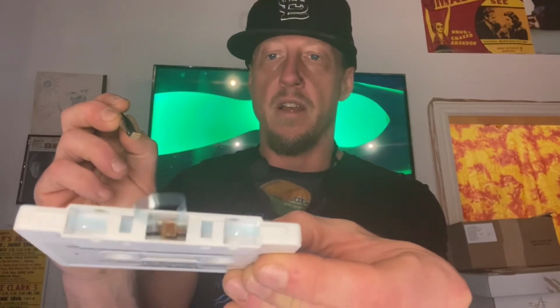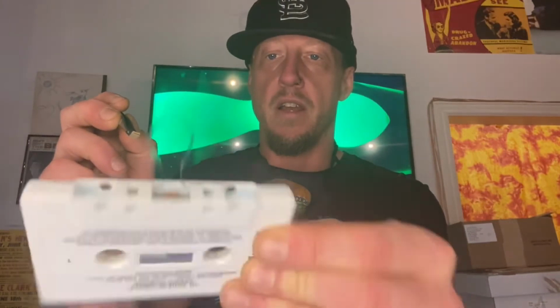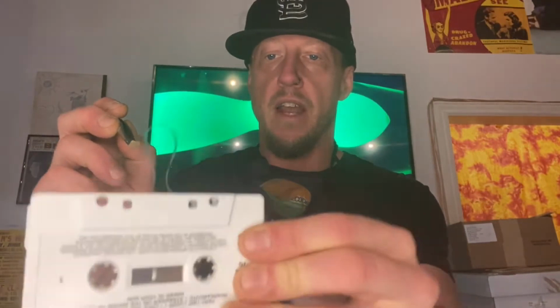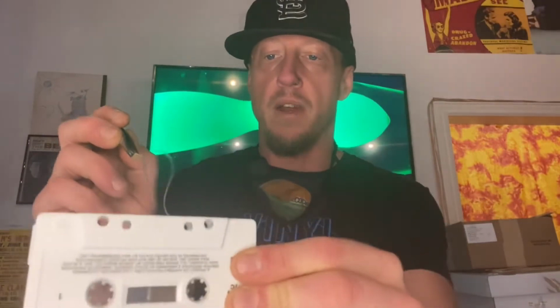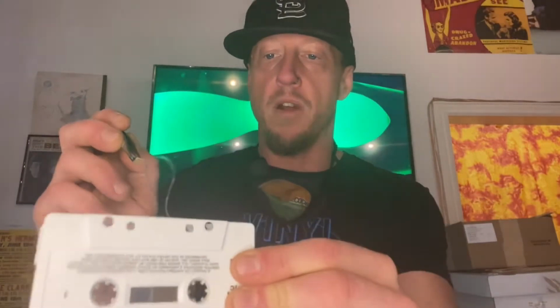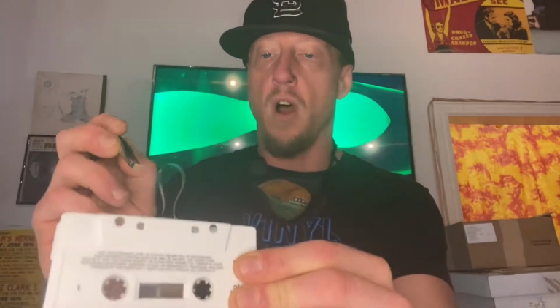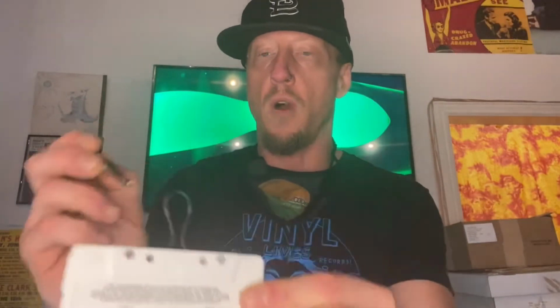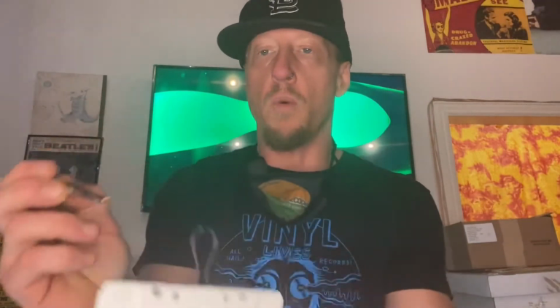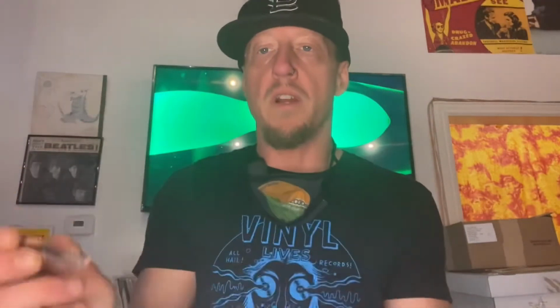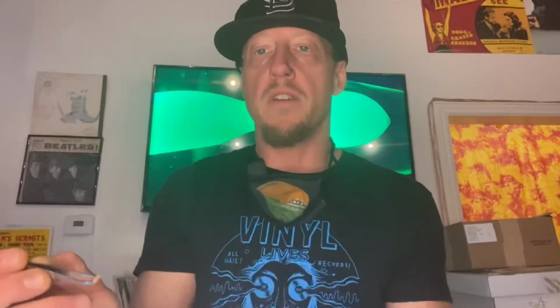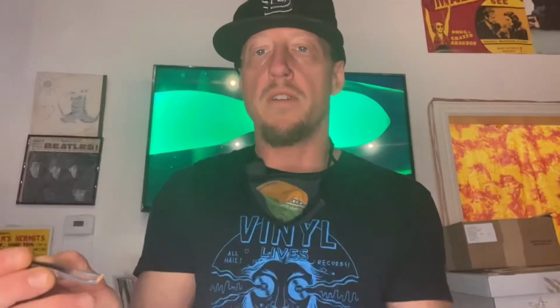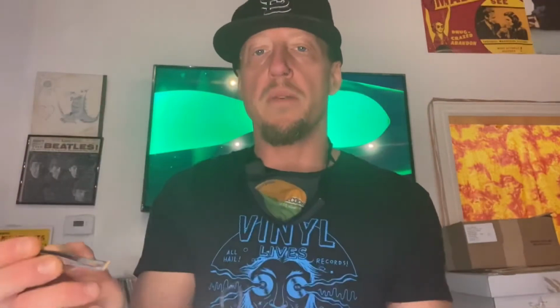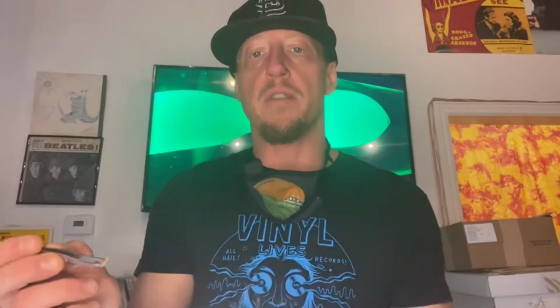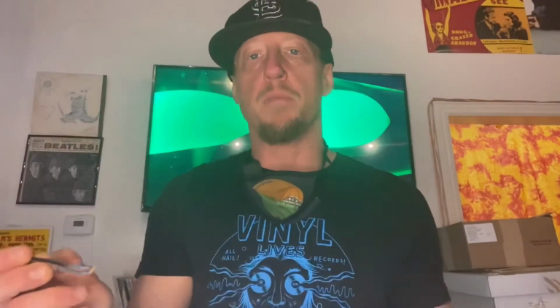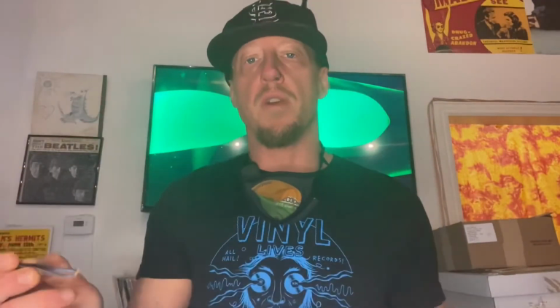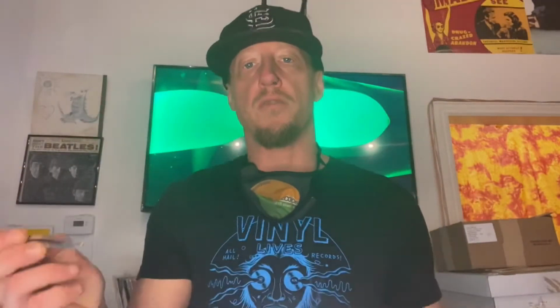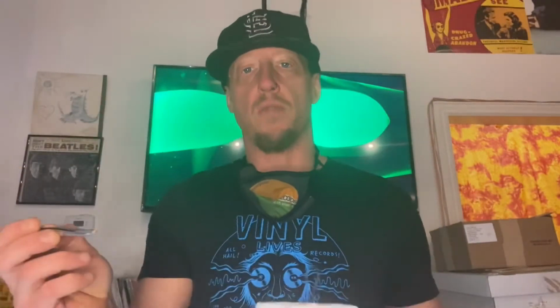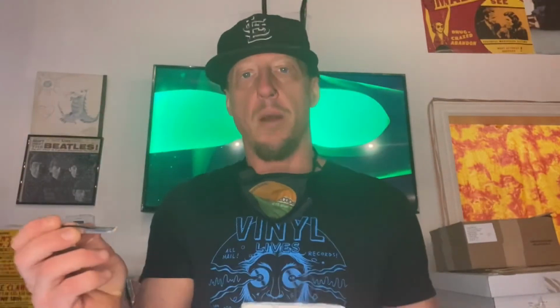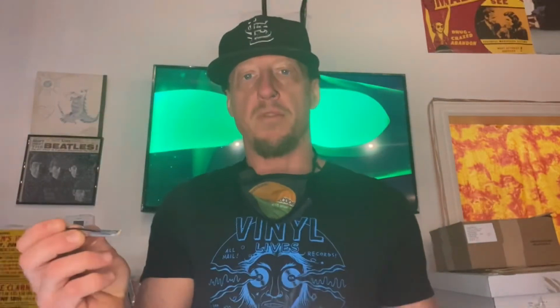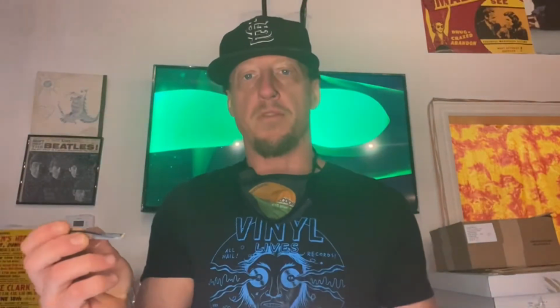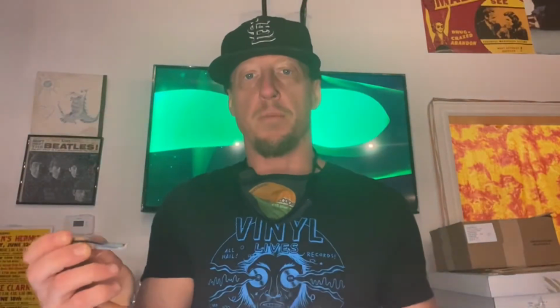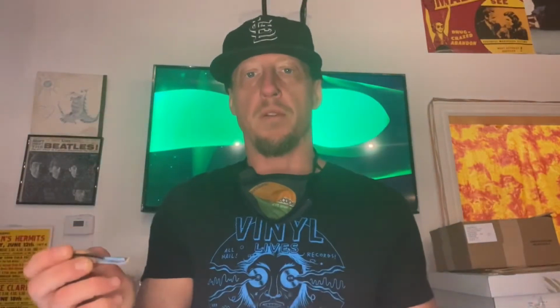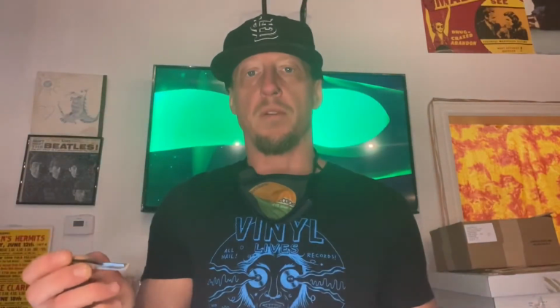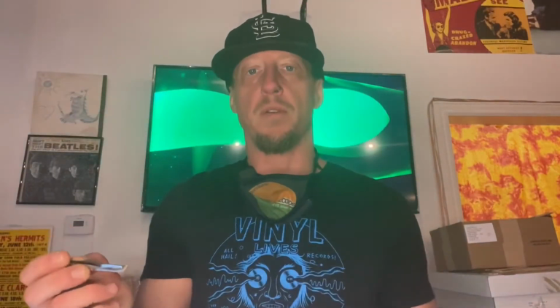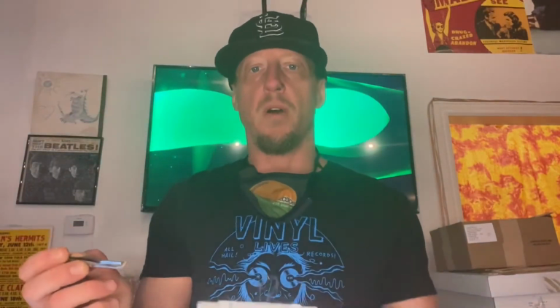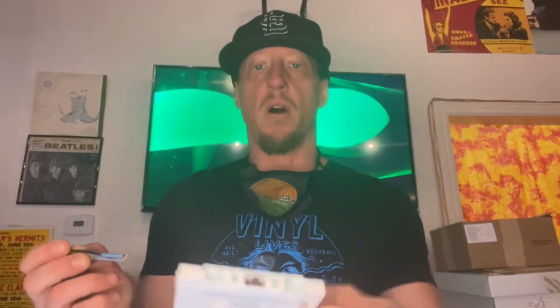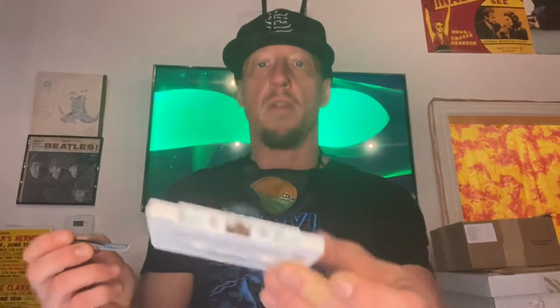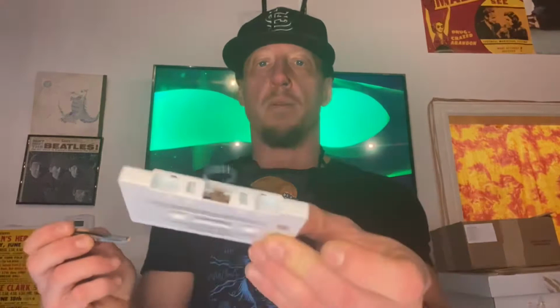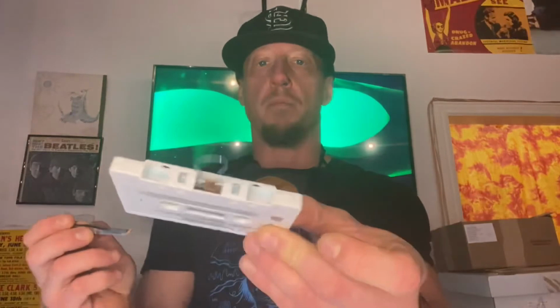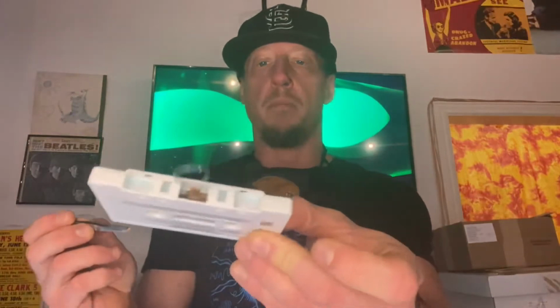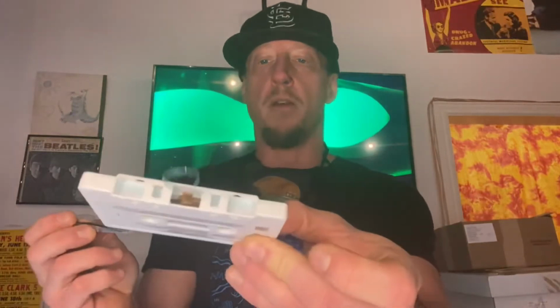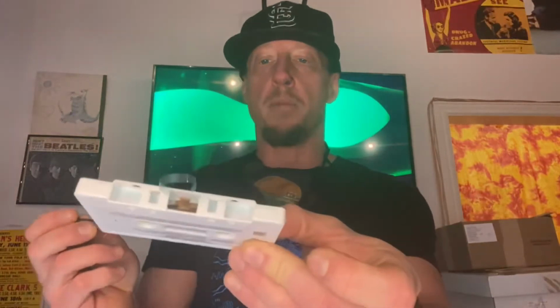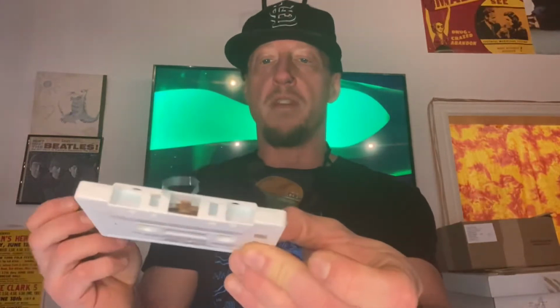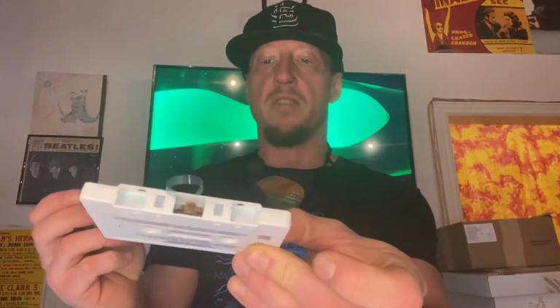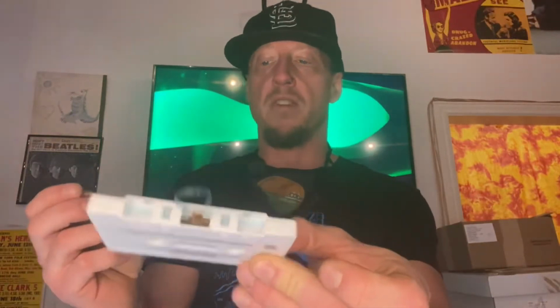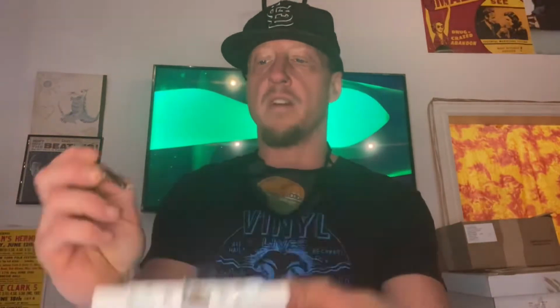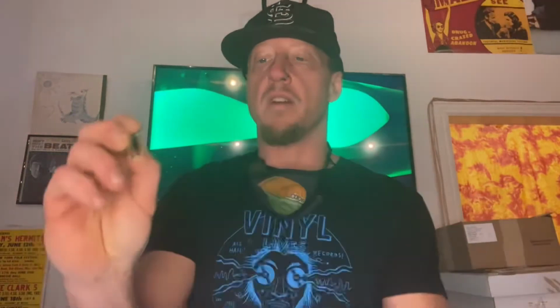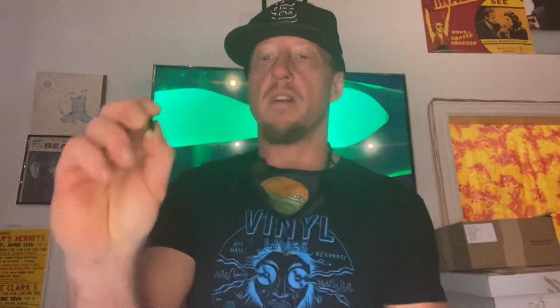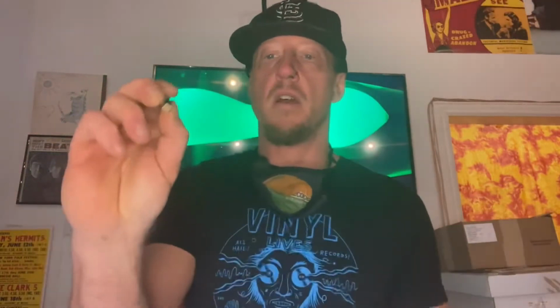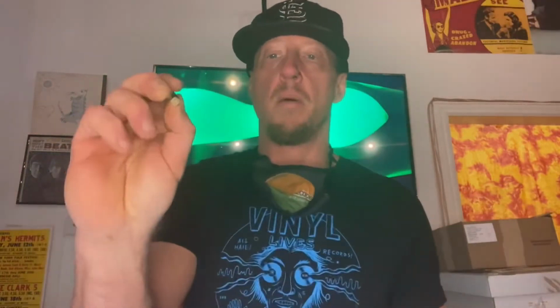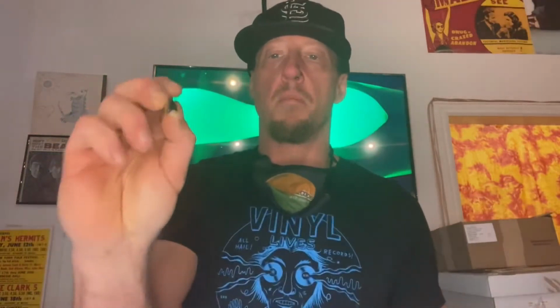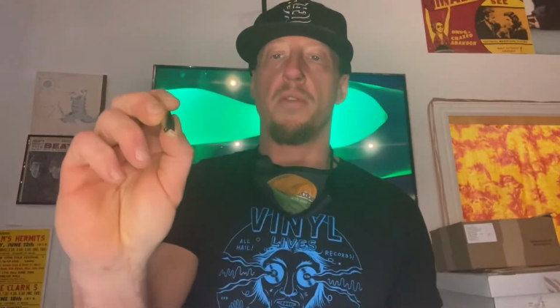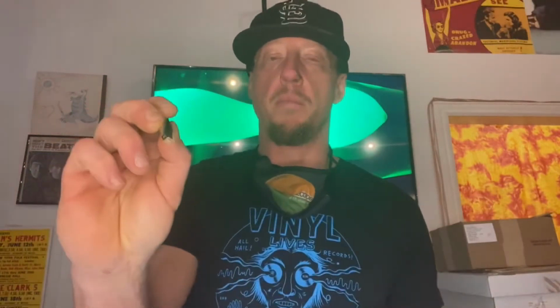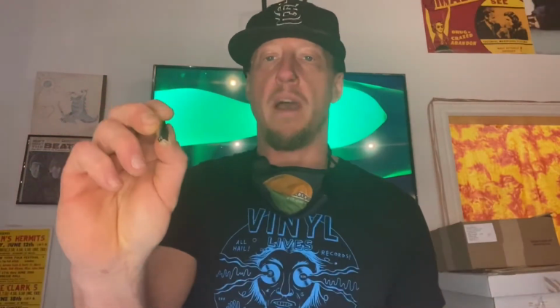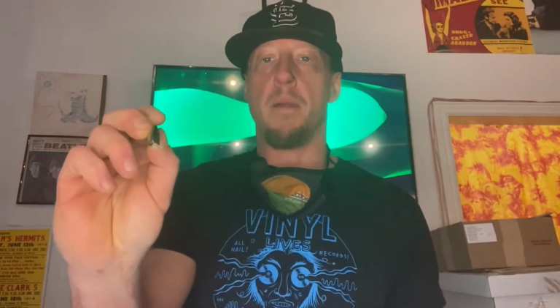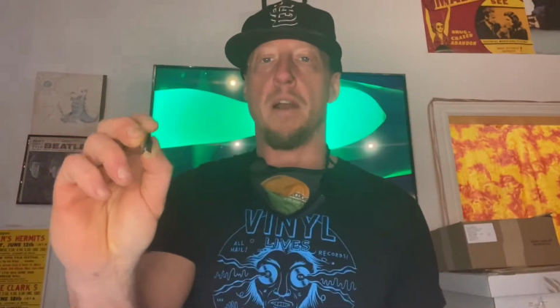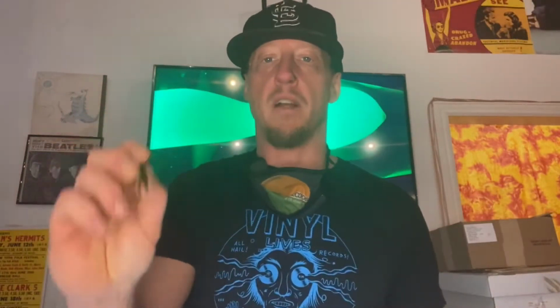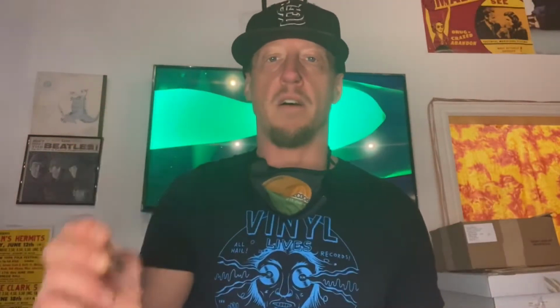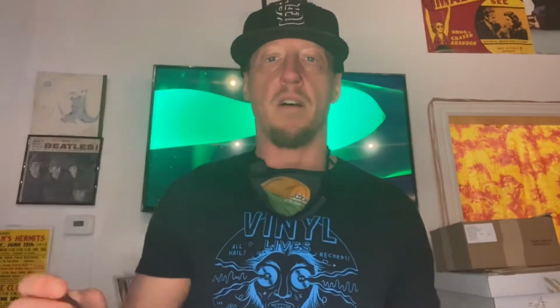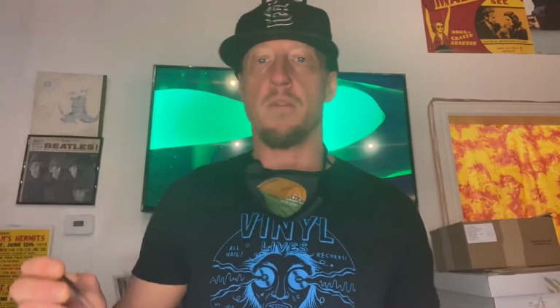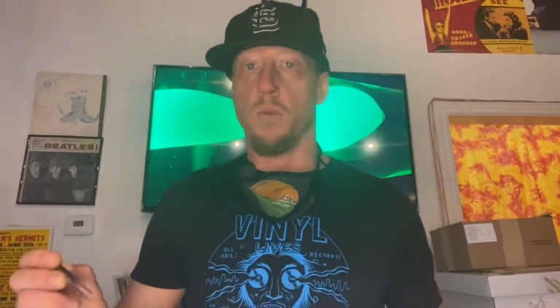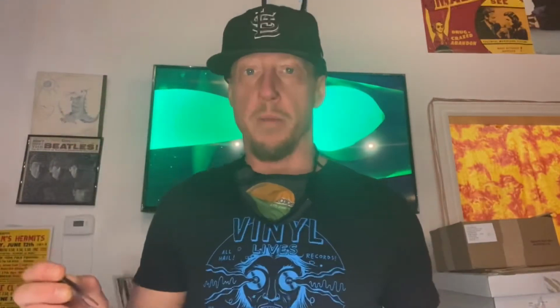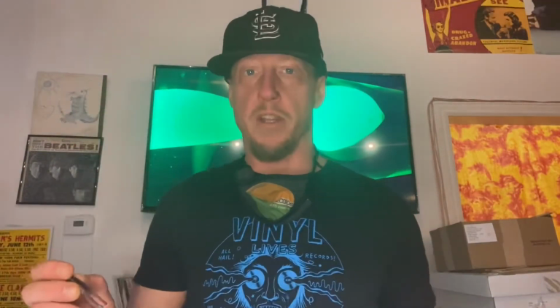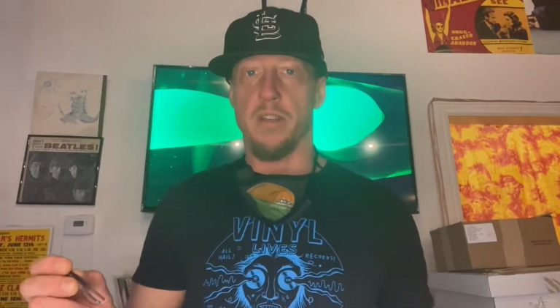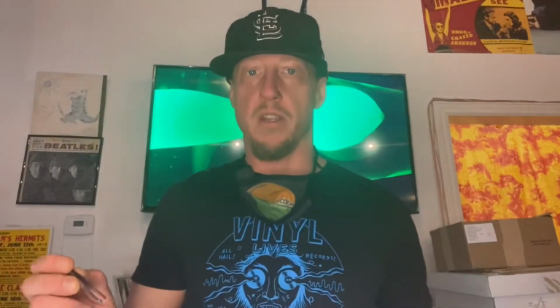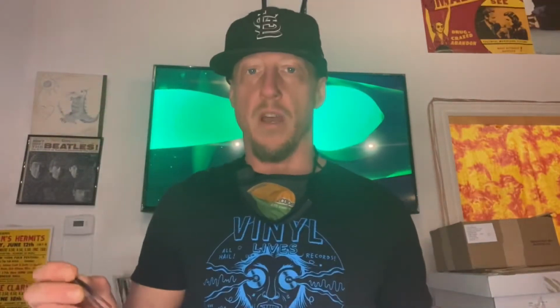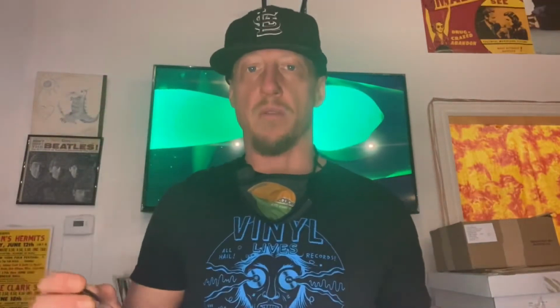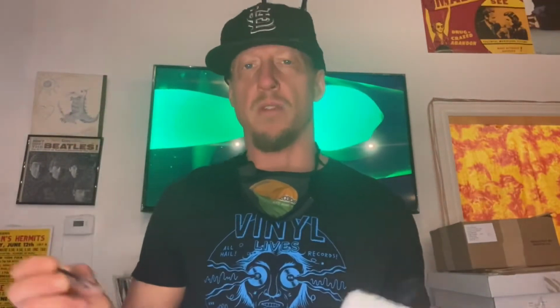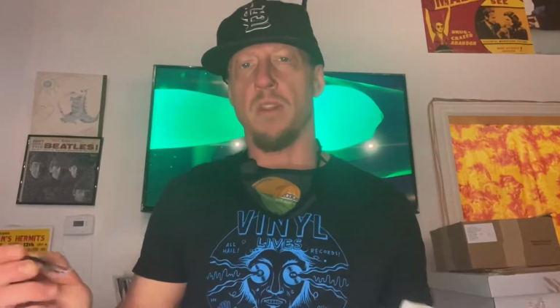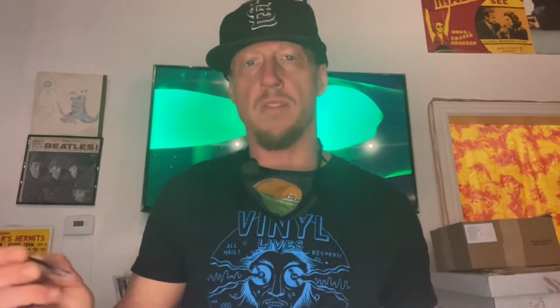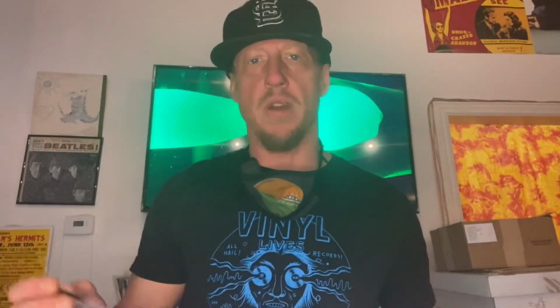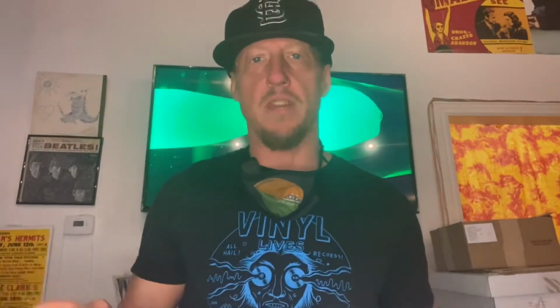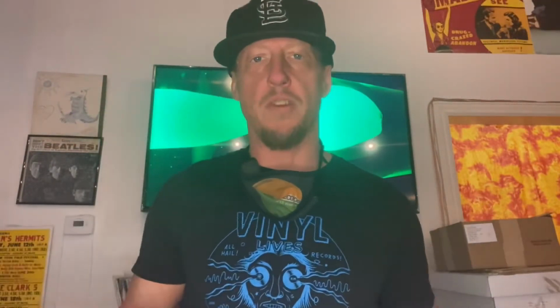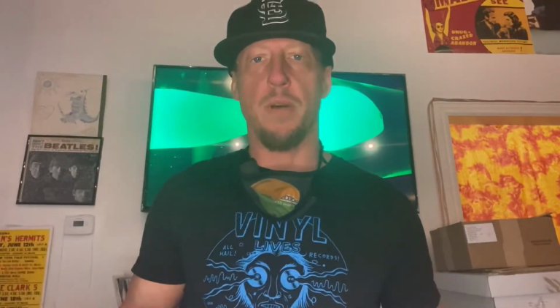And all we're going to do is put a drop of super glue on the metal piece in here, put the pad back on, and we'll be good to go. So let's go ahead and do it.